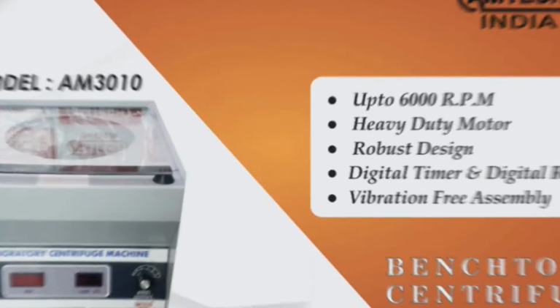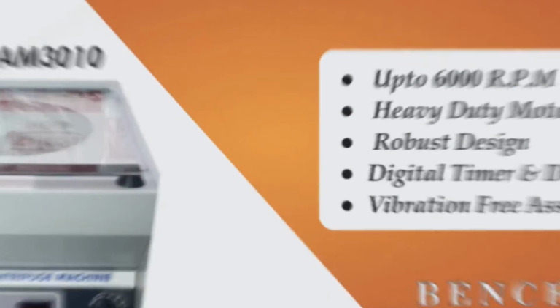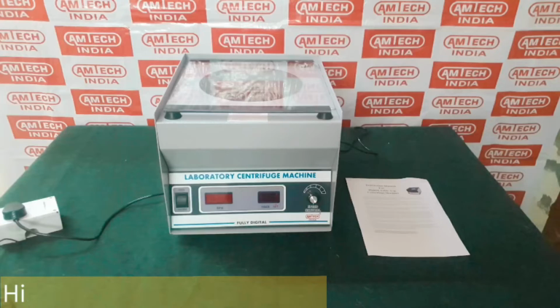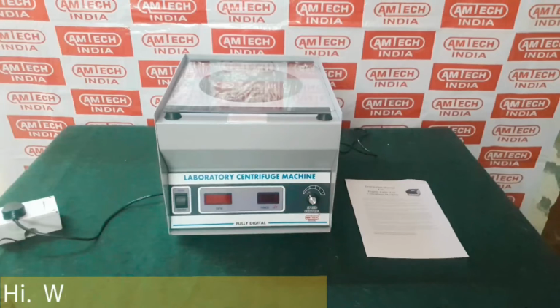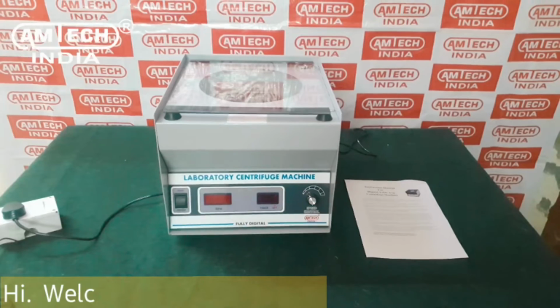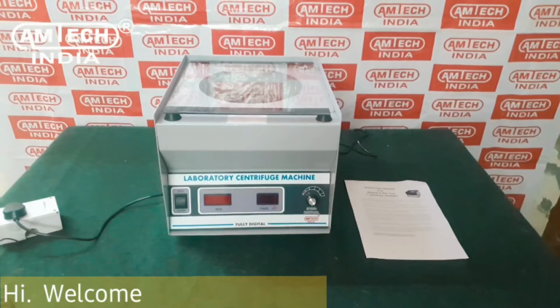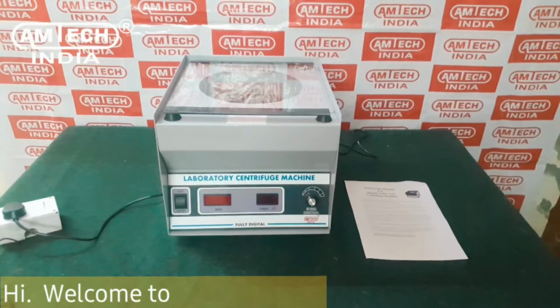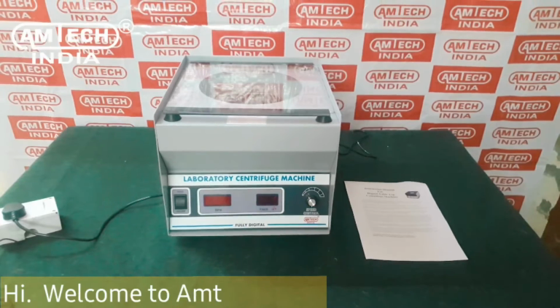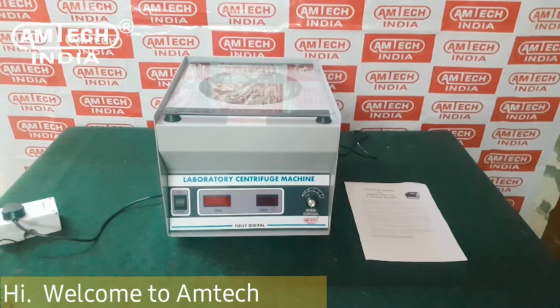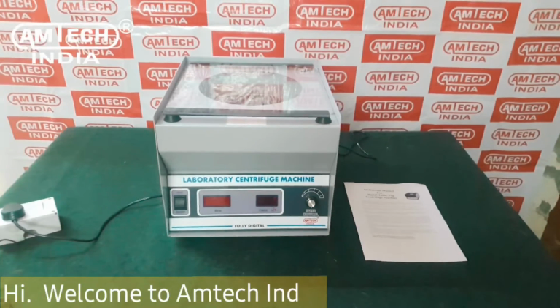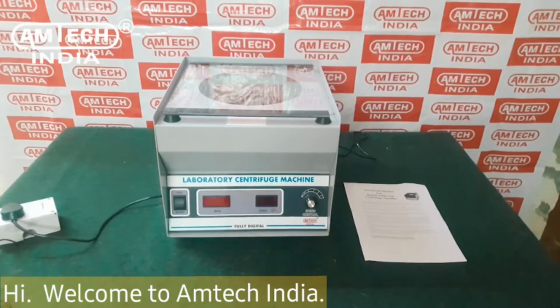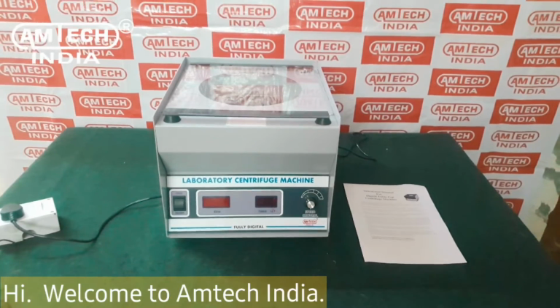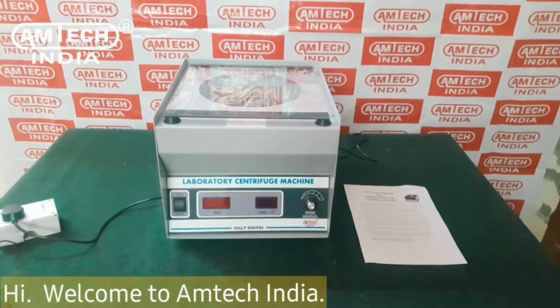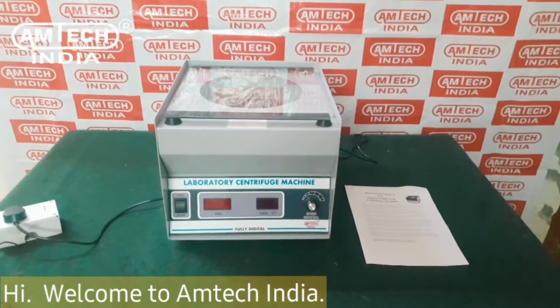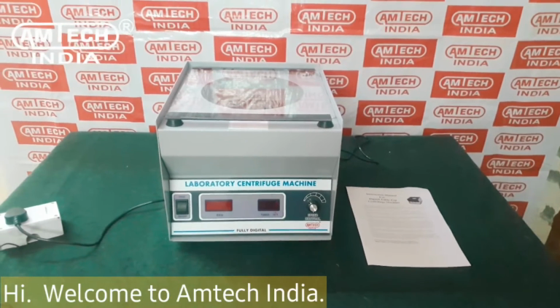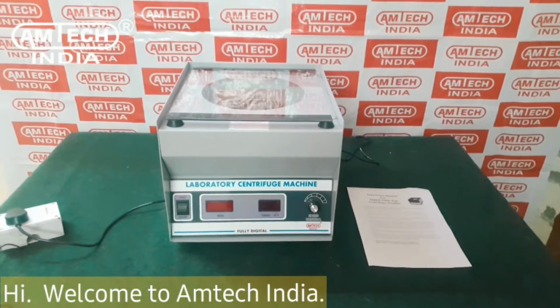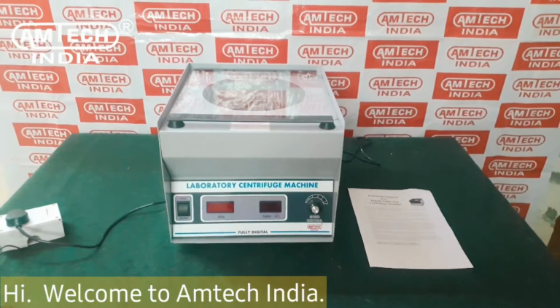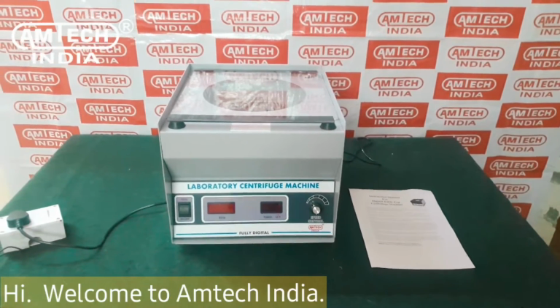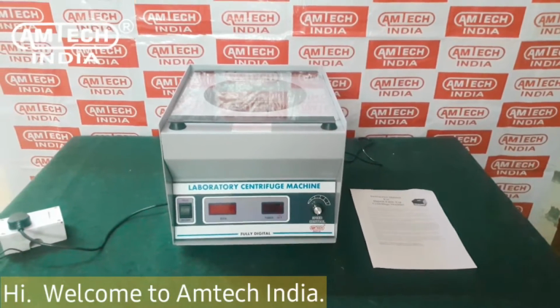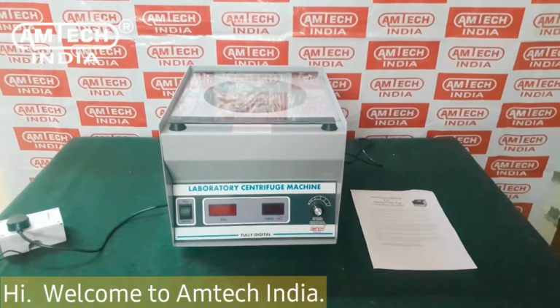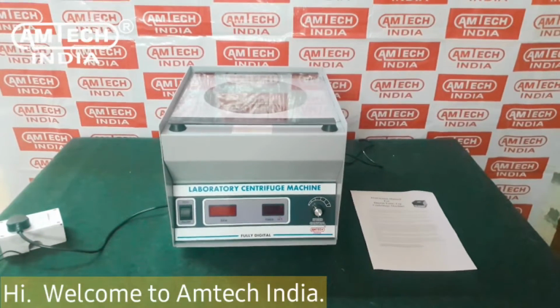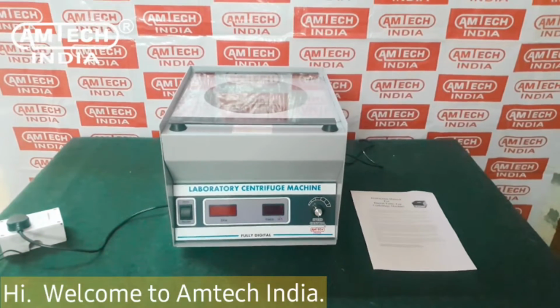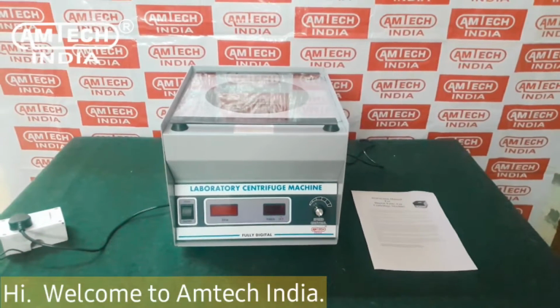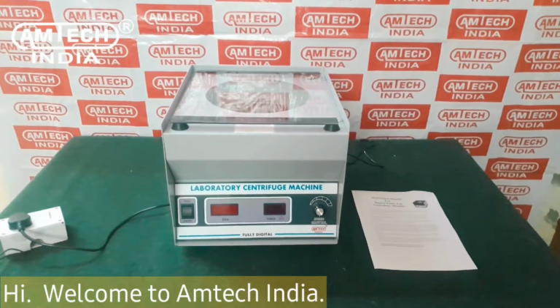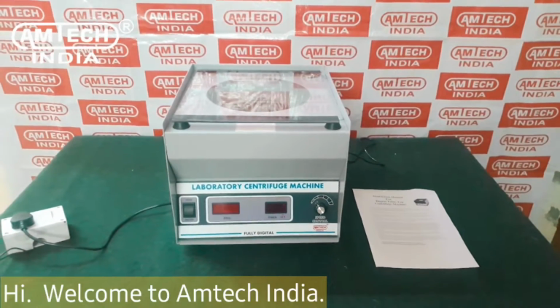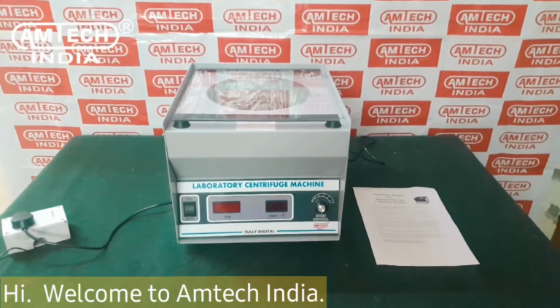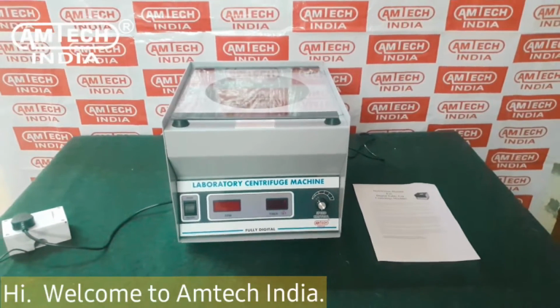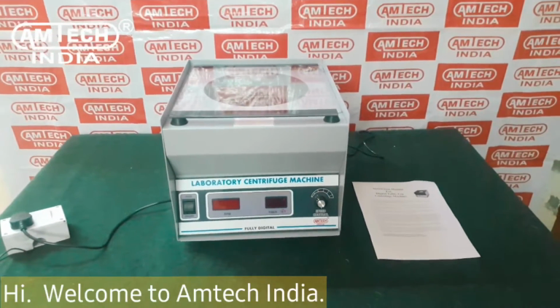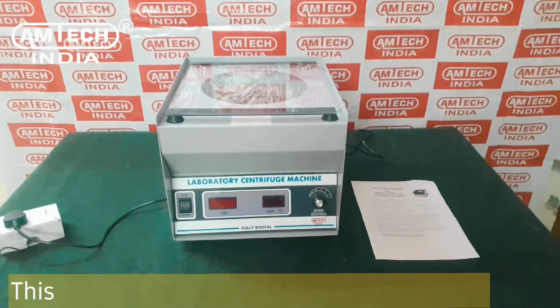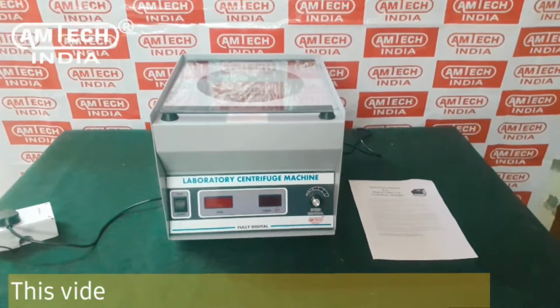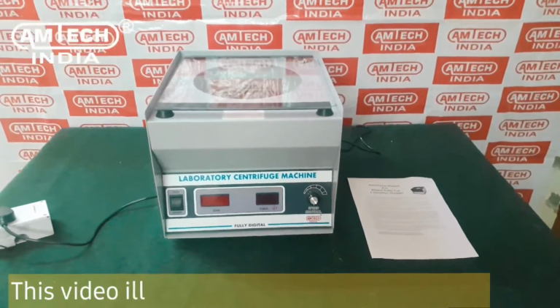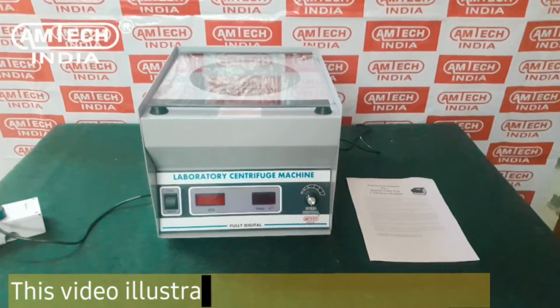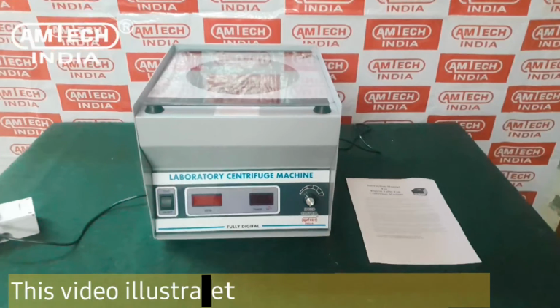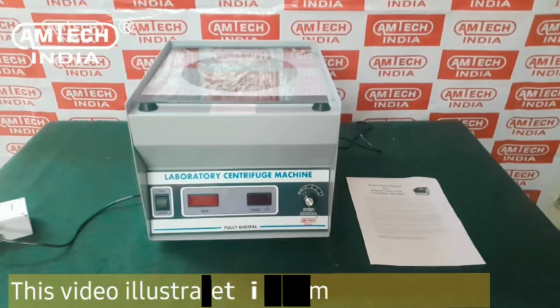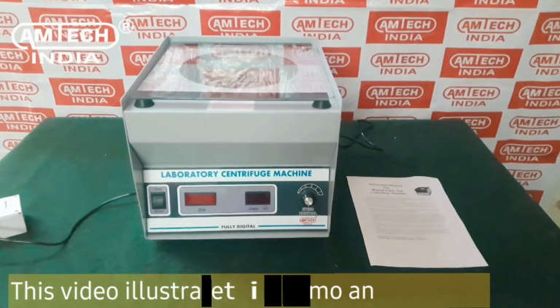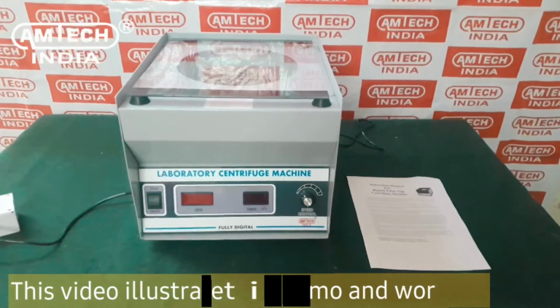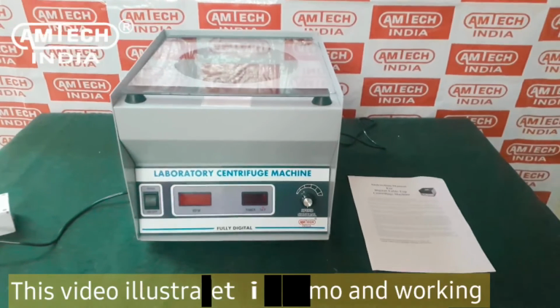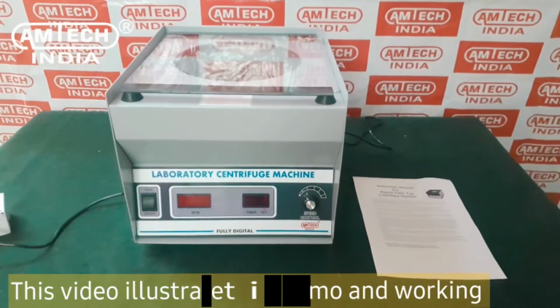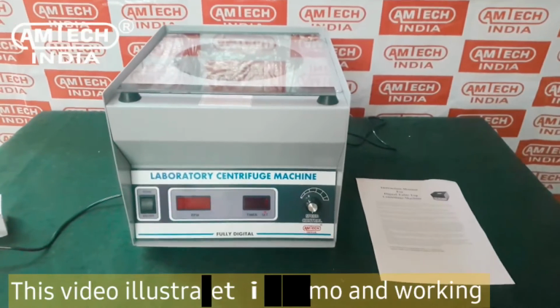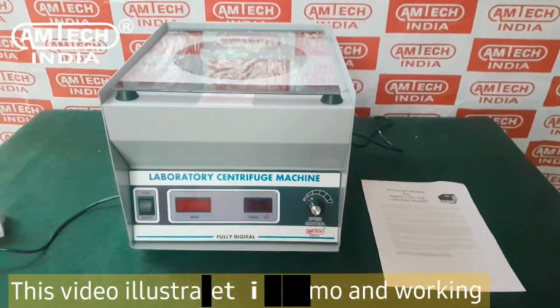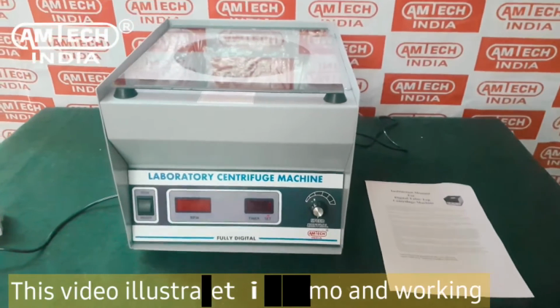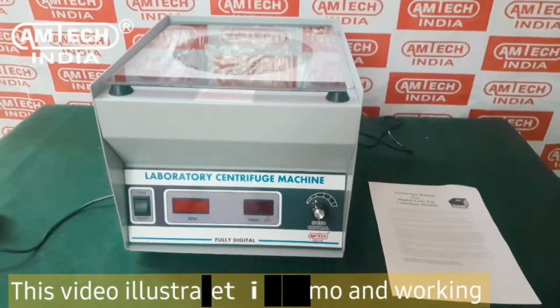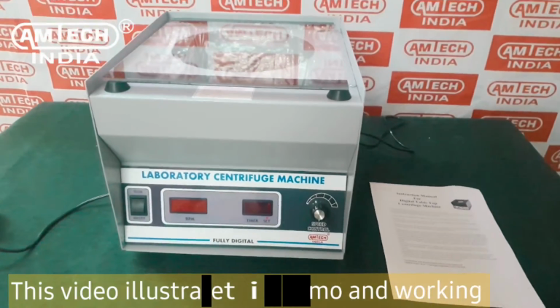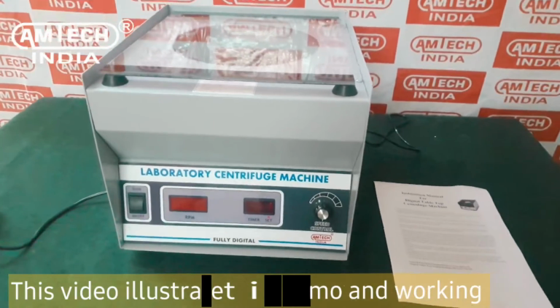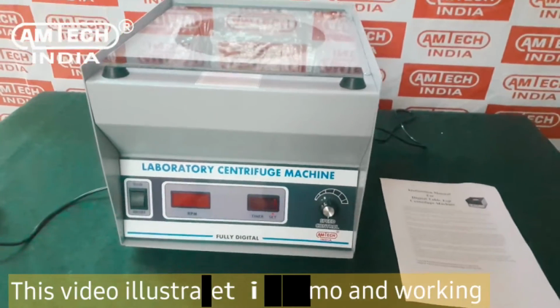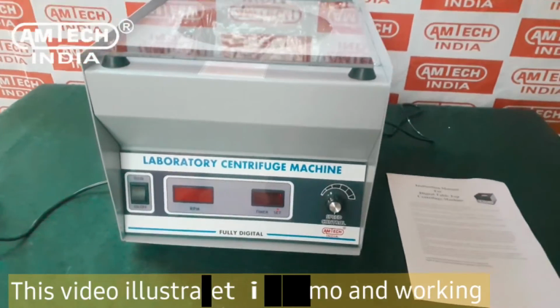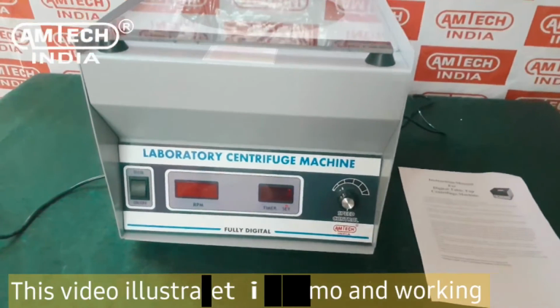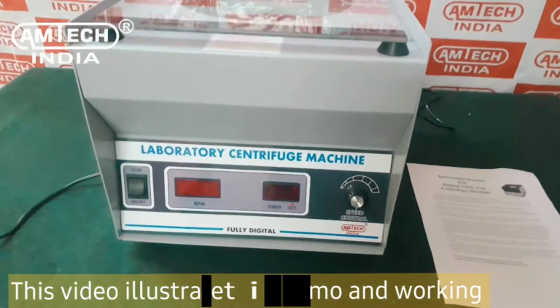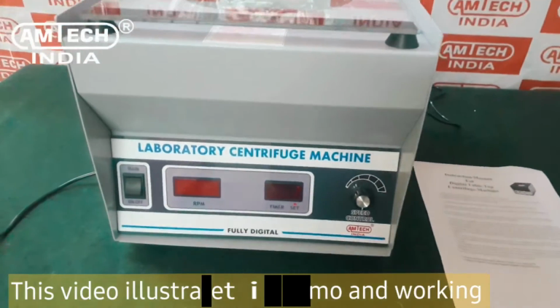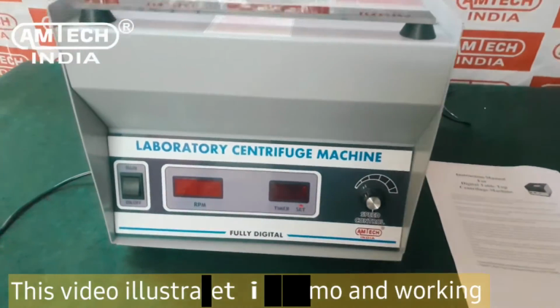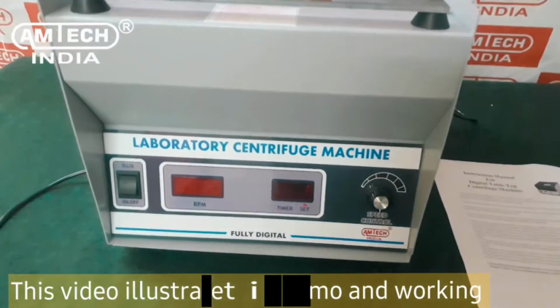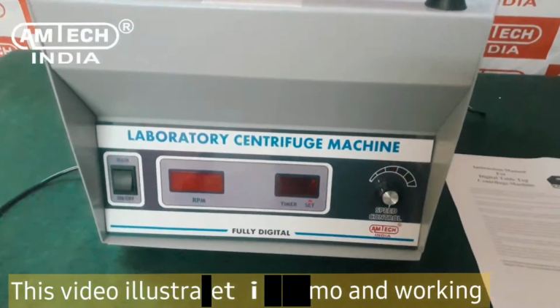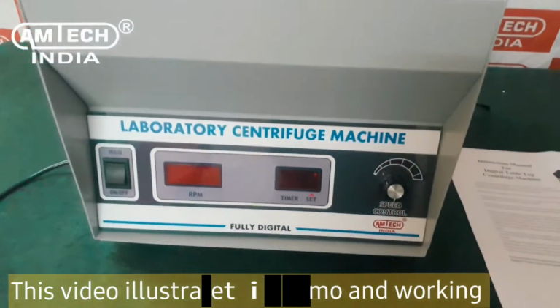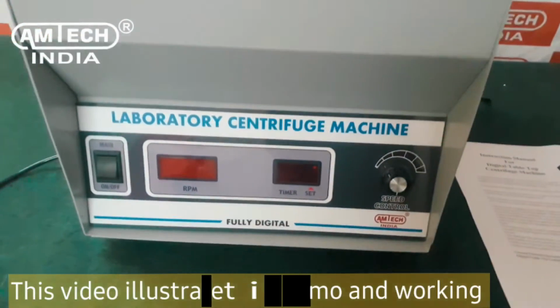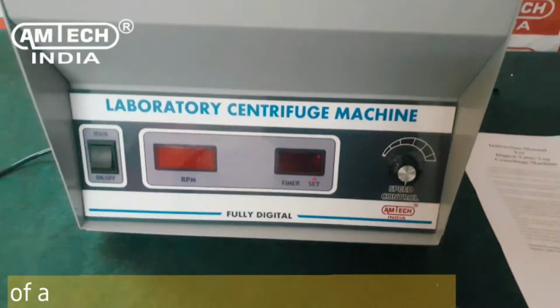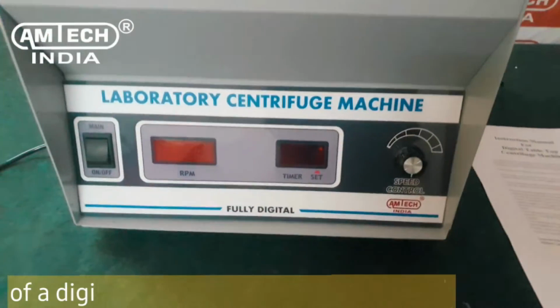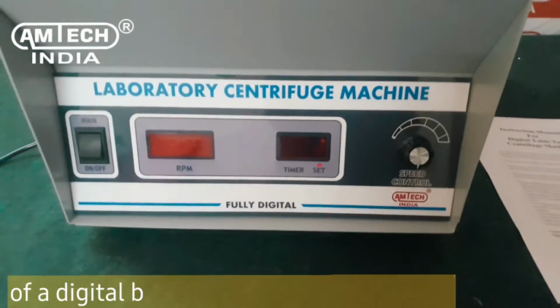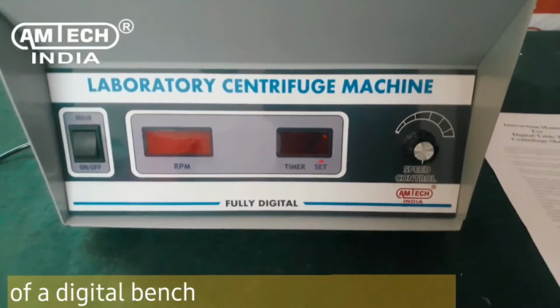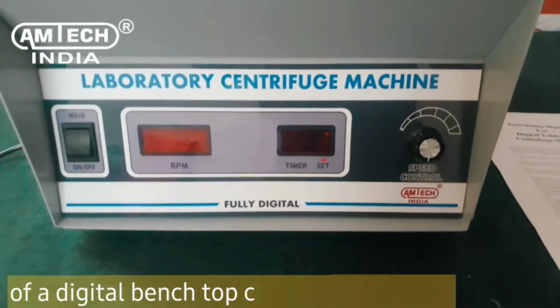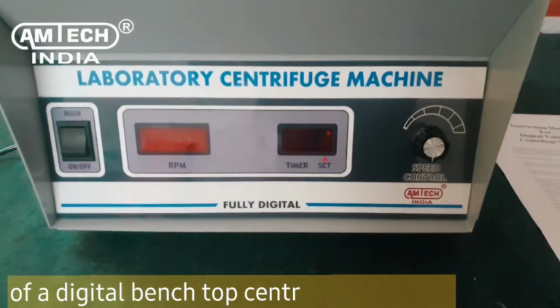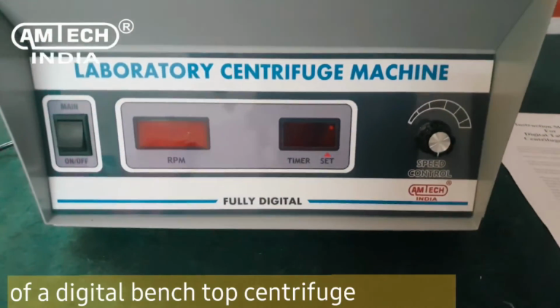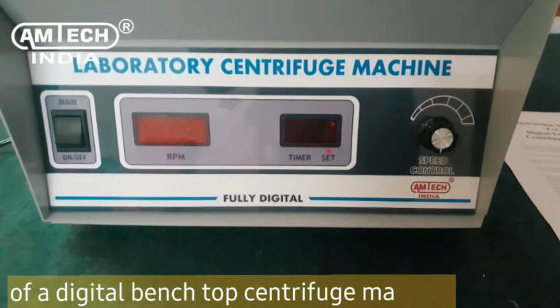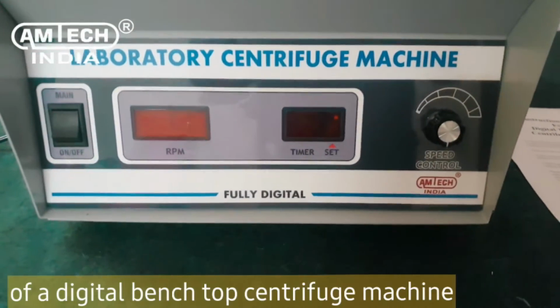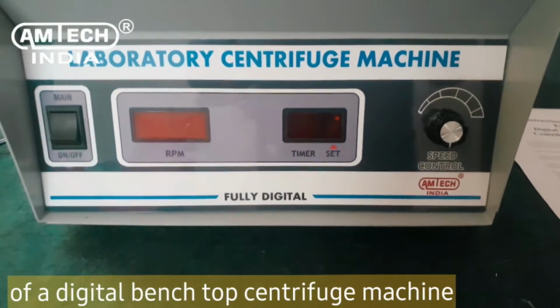Hi, welcome to Amtech India. This video illustrates the demo and working of a digital benchtop centrifuge machine.